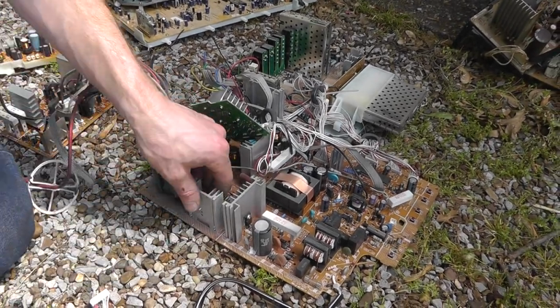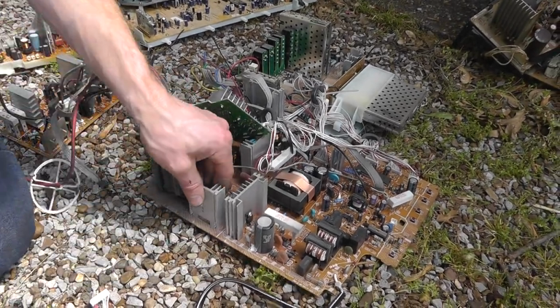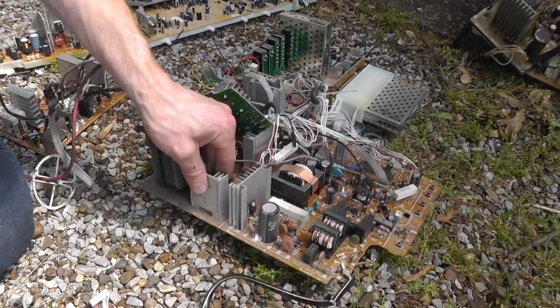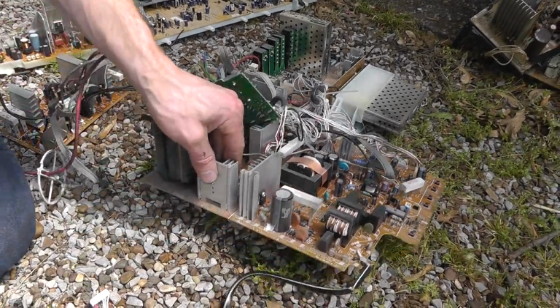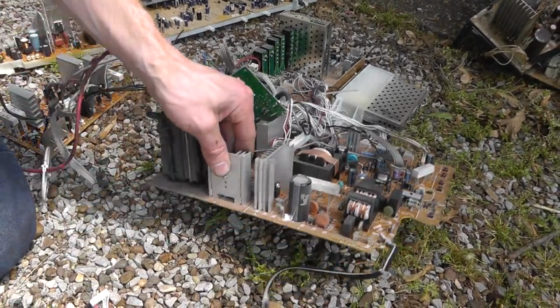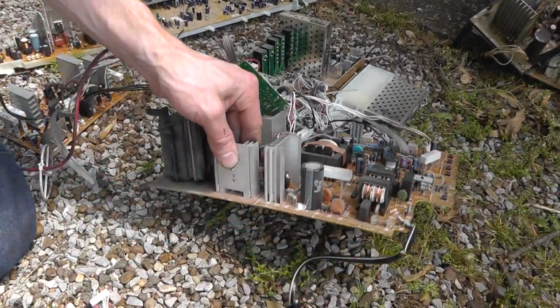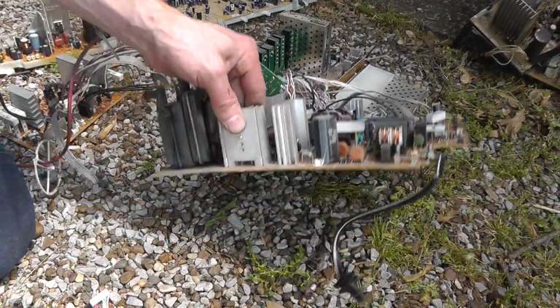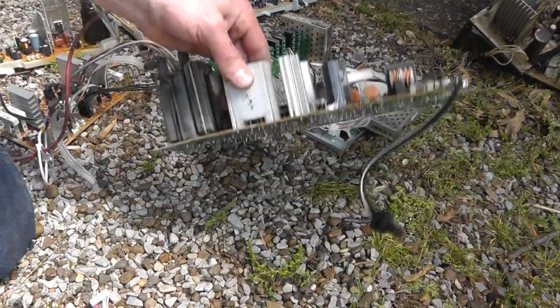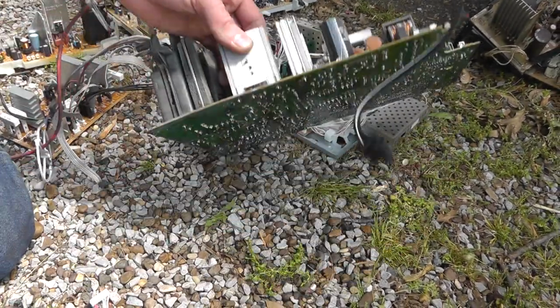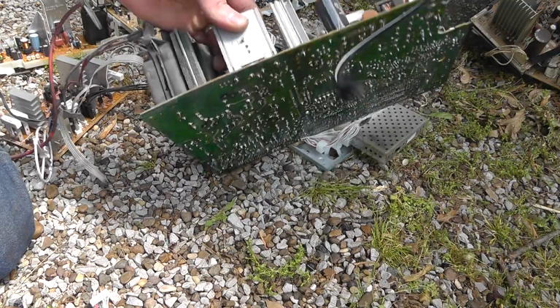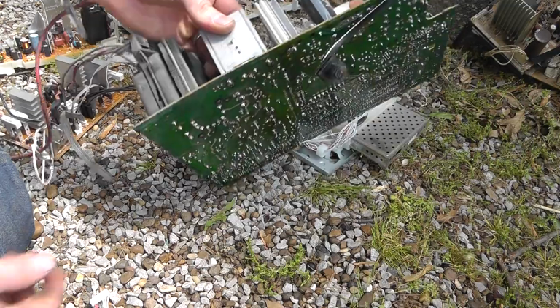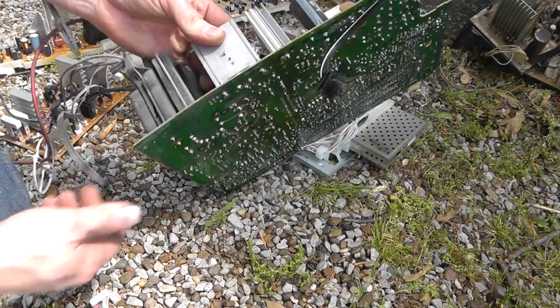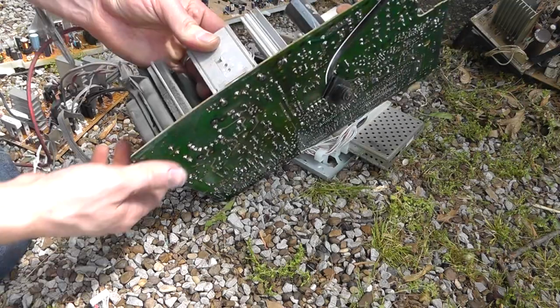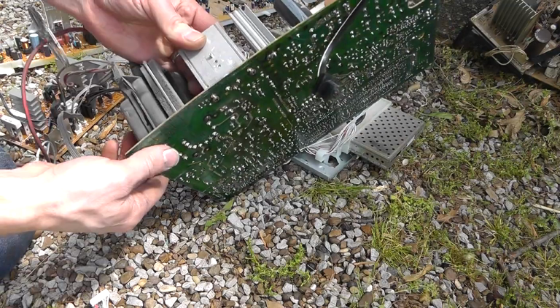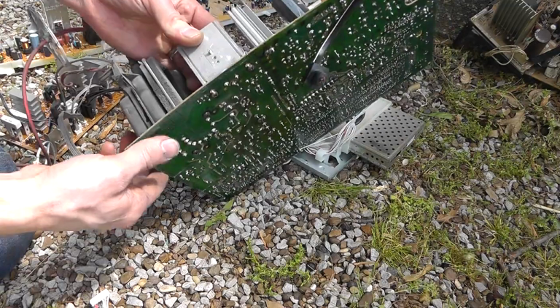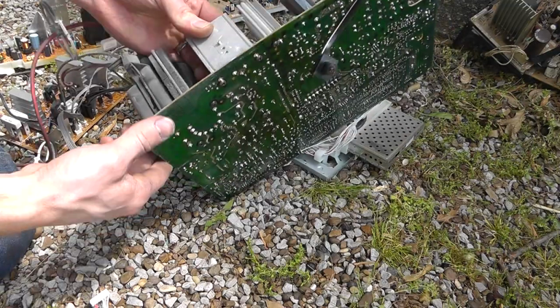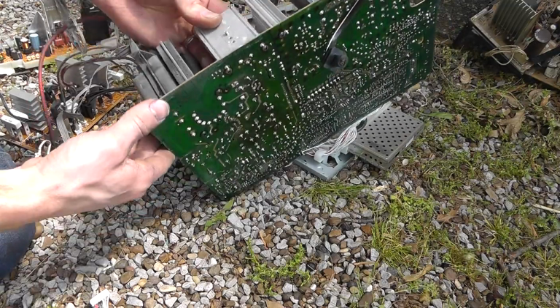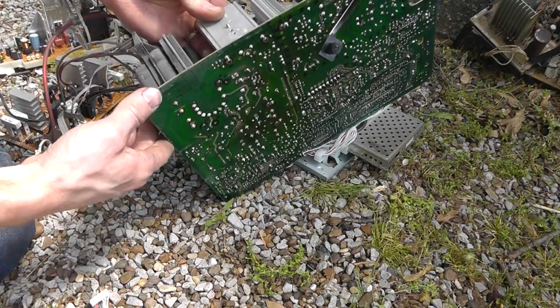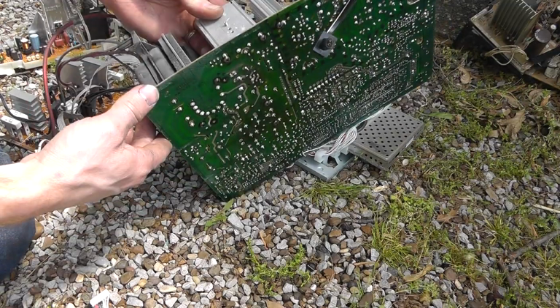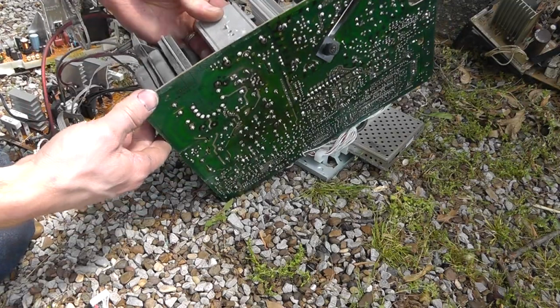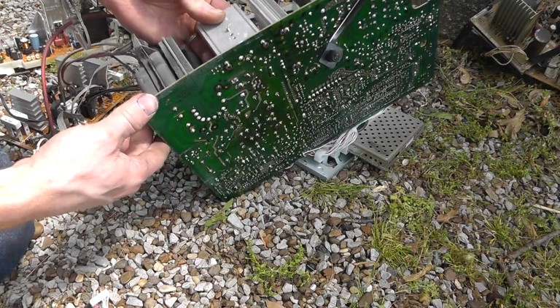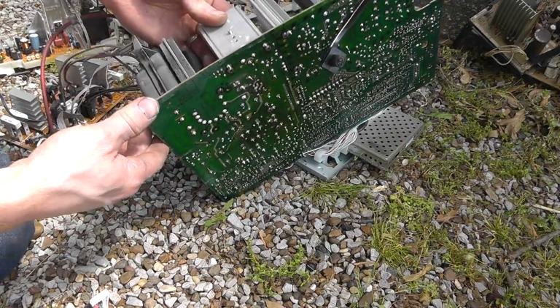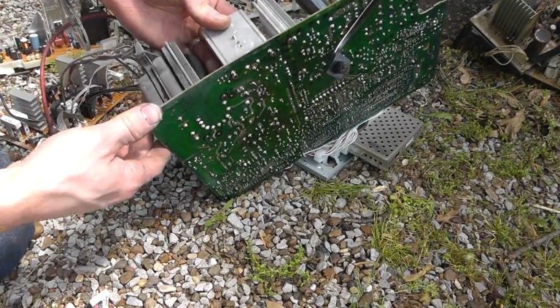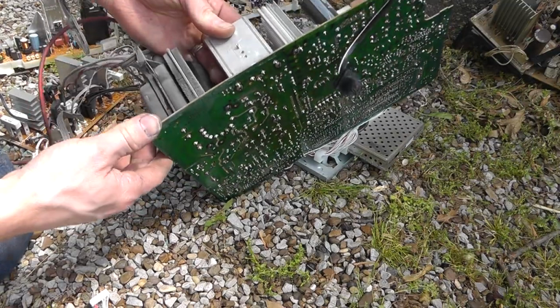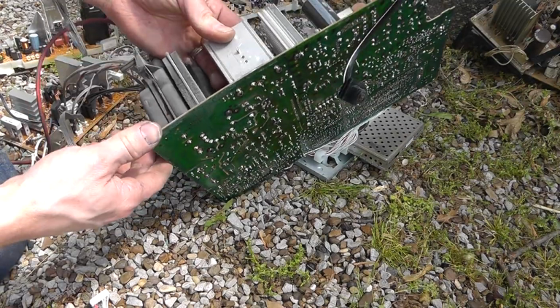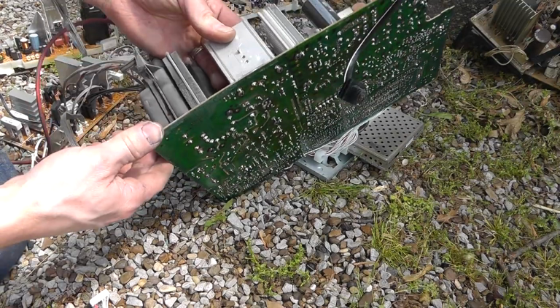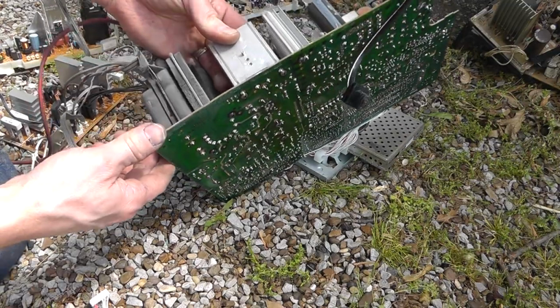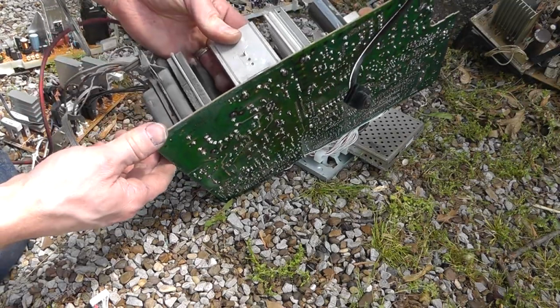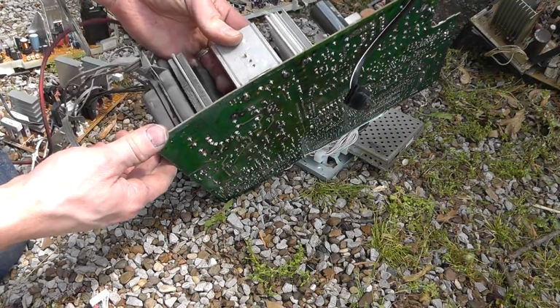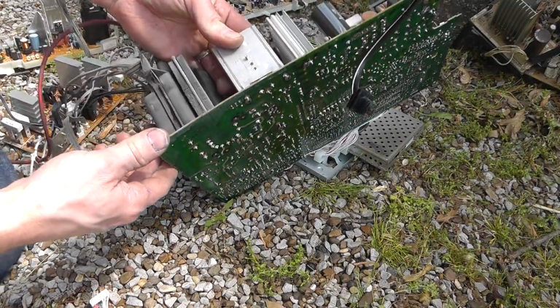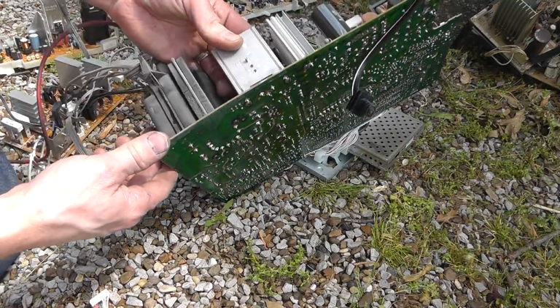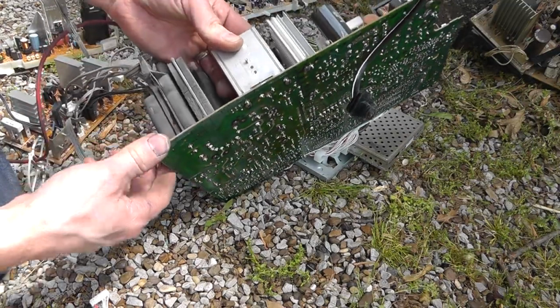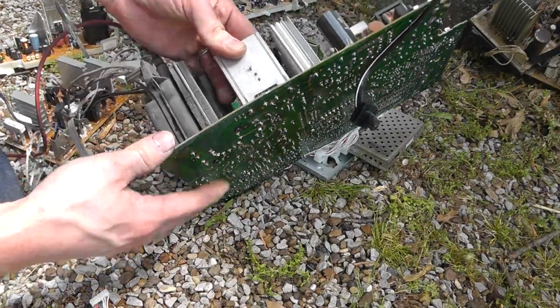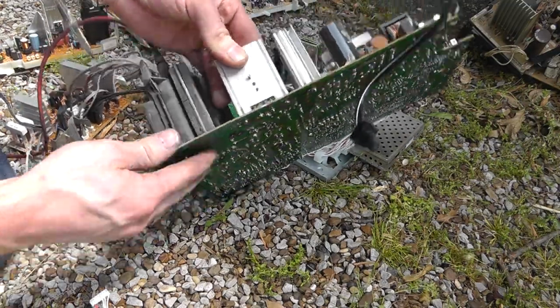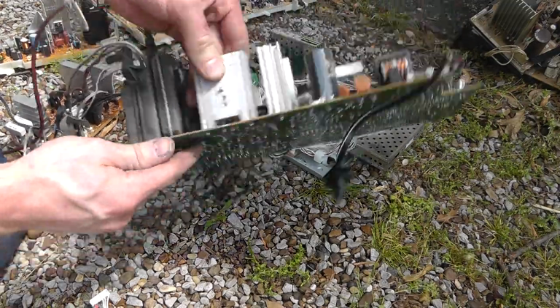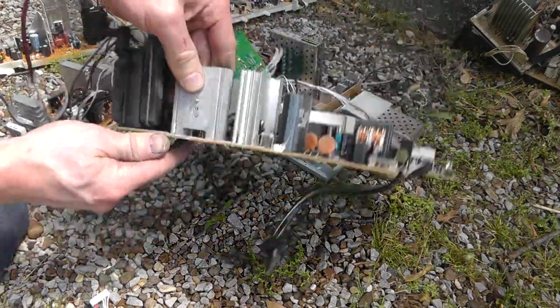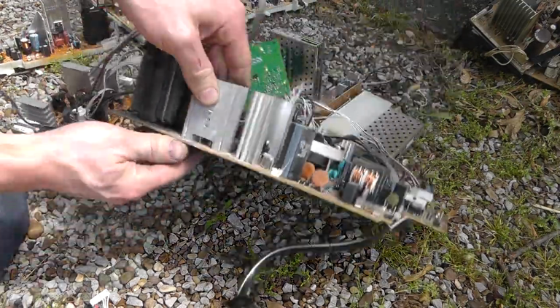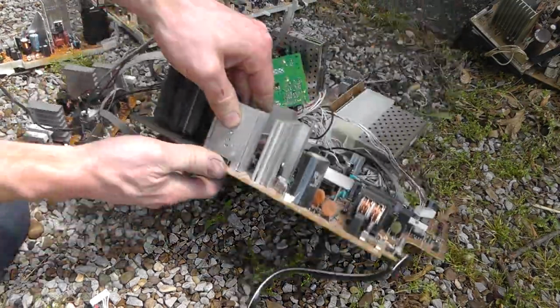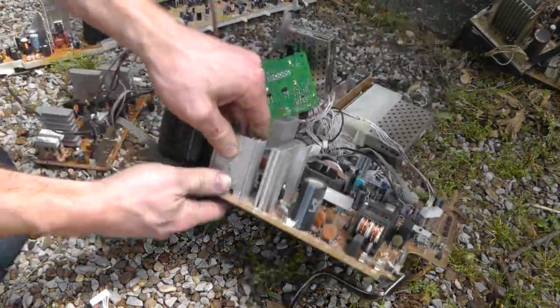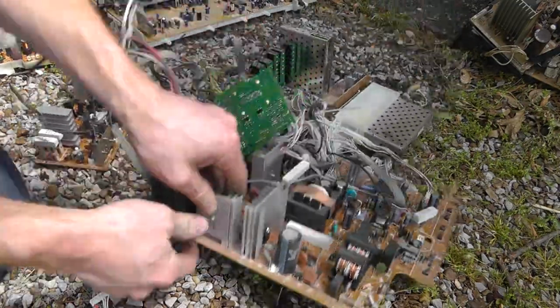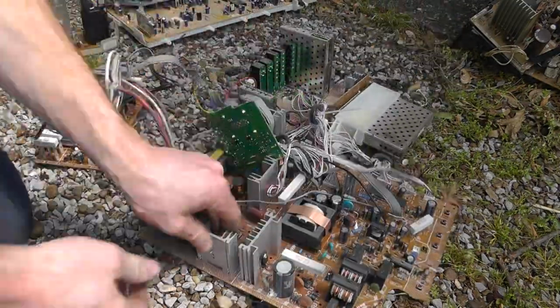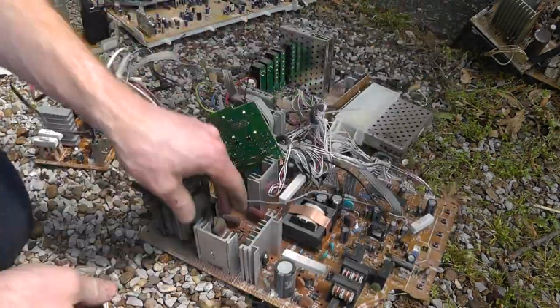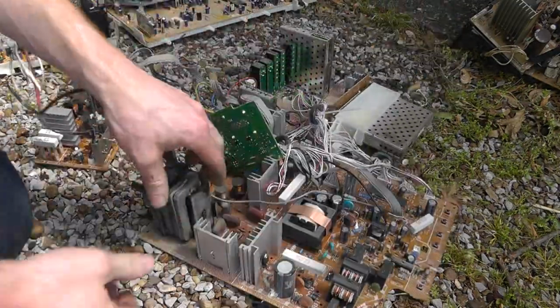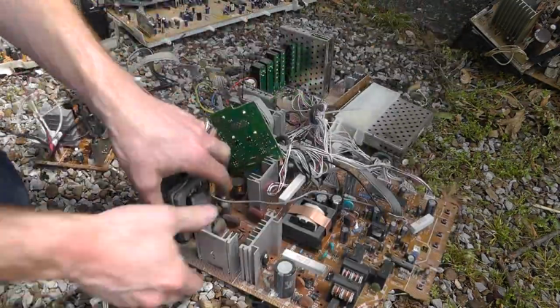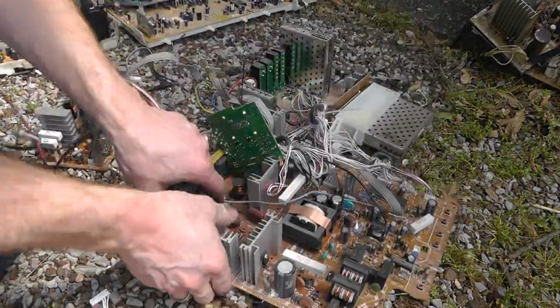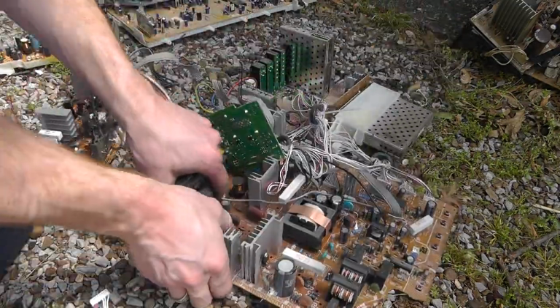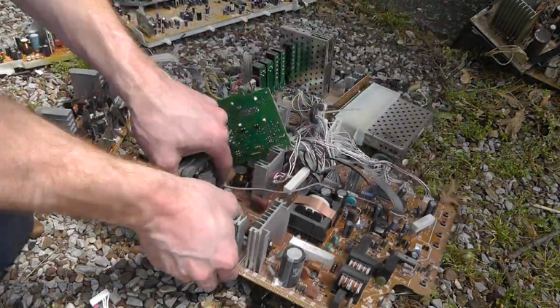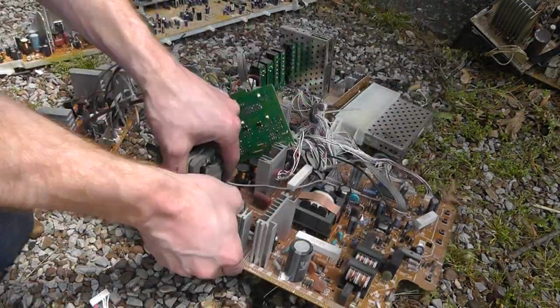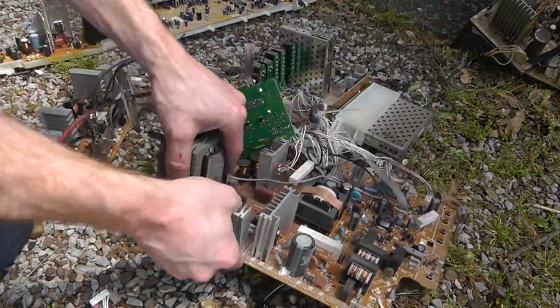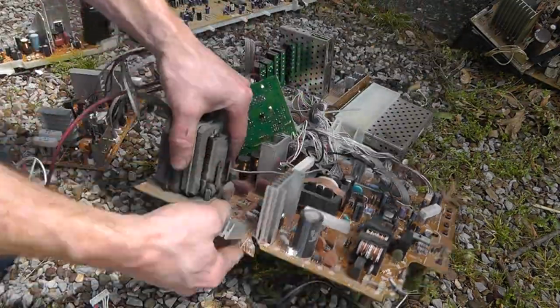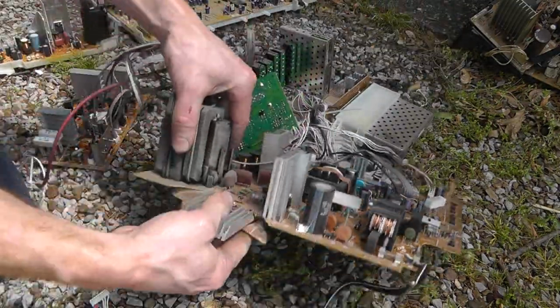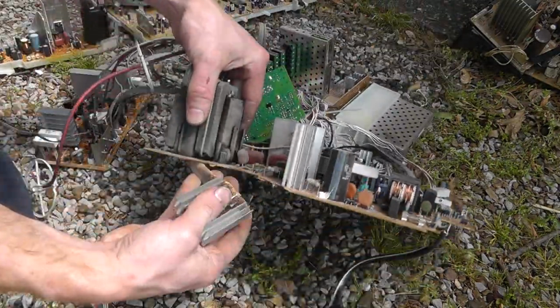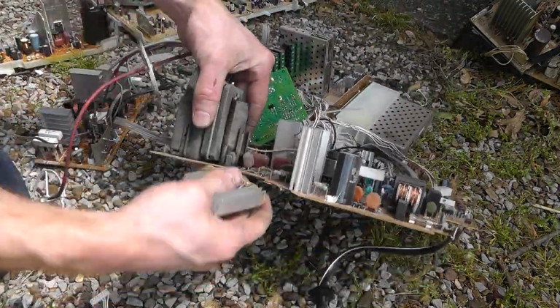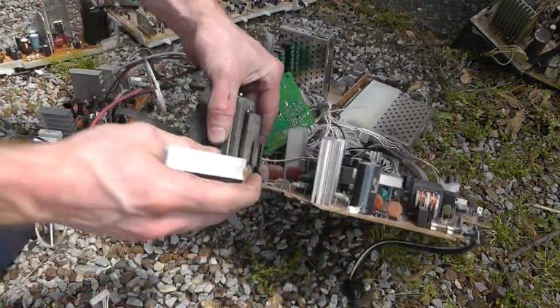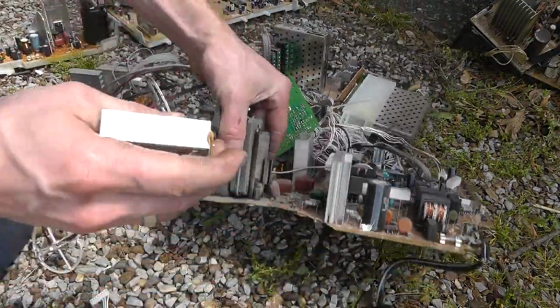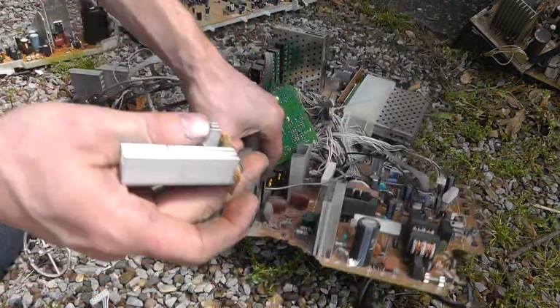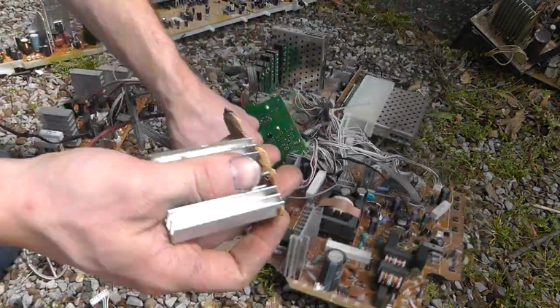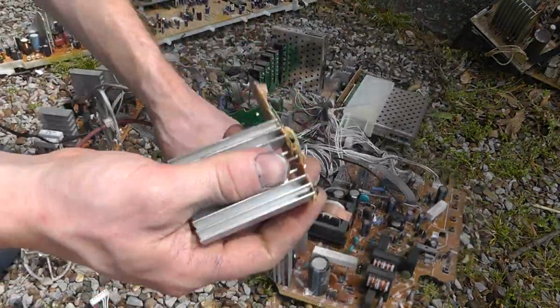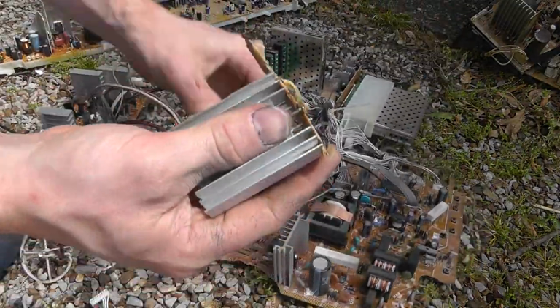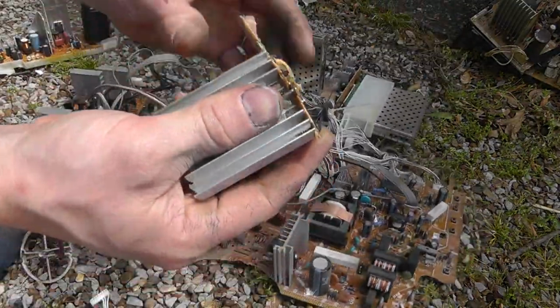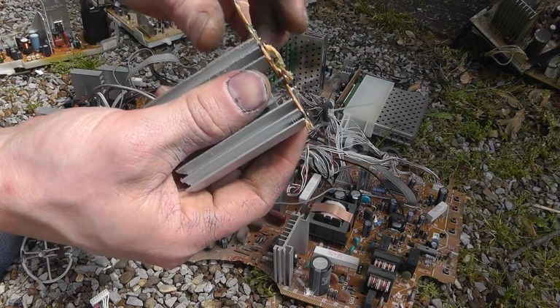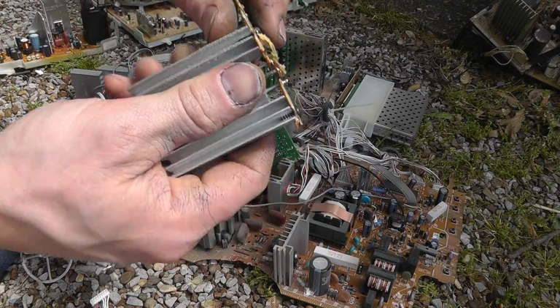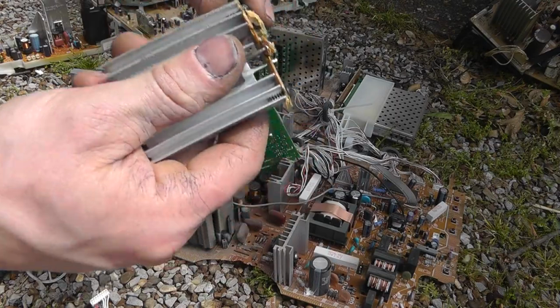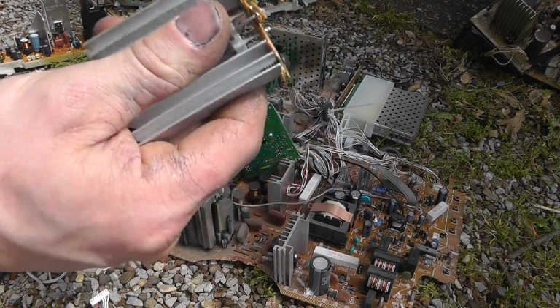Well, in order to get this off, you're going to have to unsolder this and unscrew it and everything else. Well, let me show you a little trick.